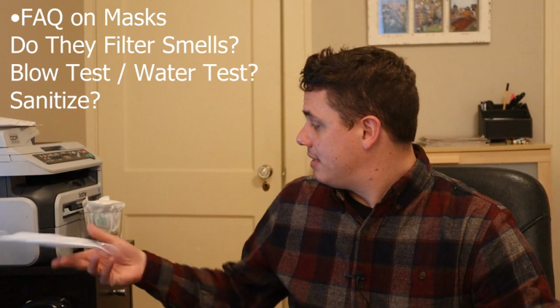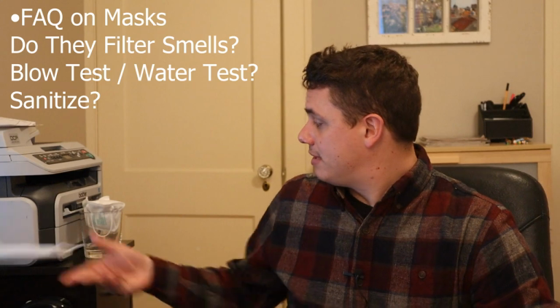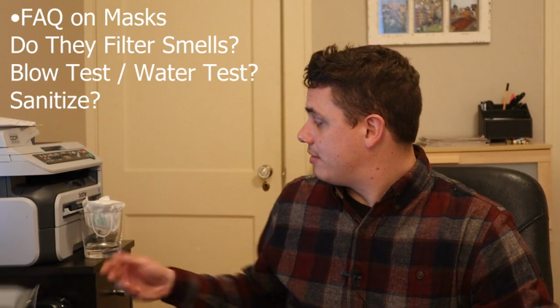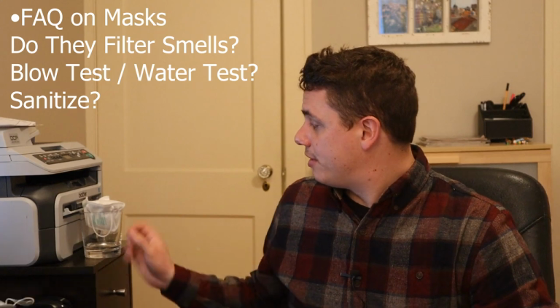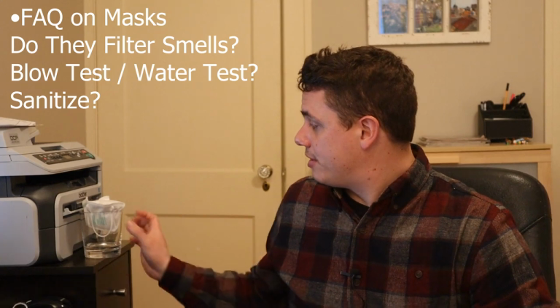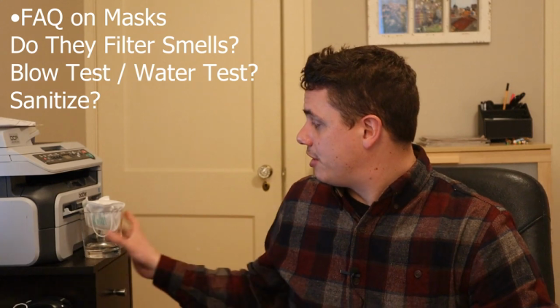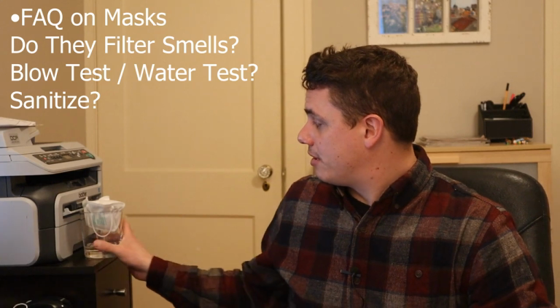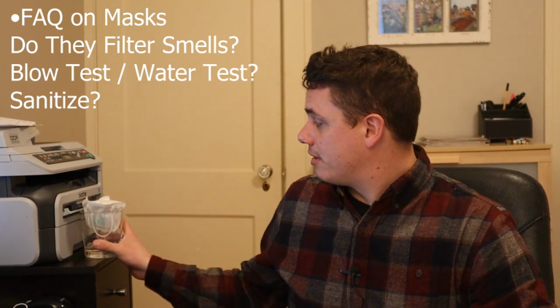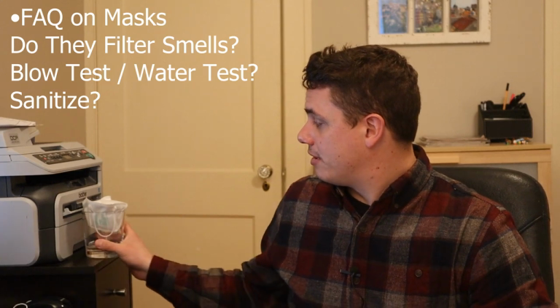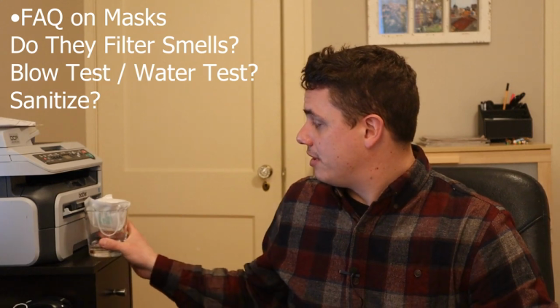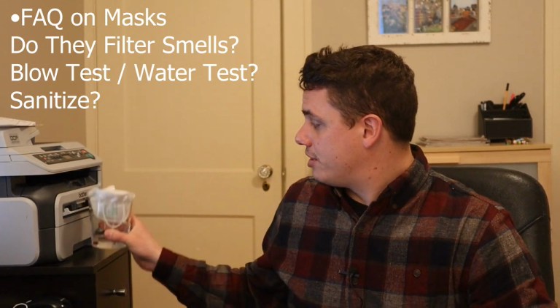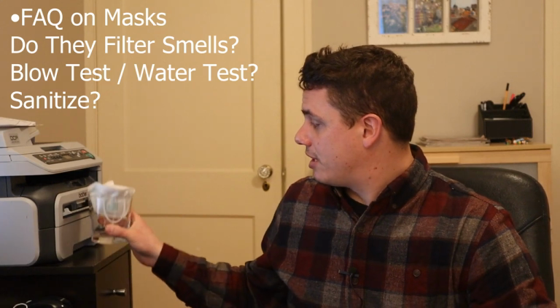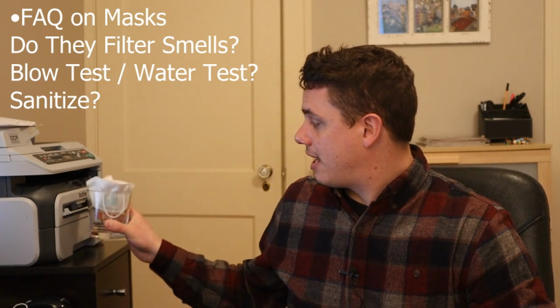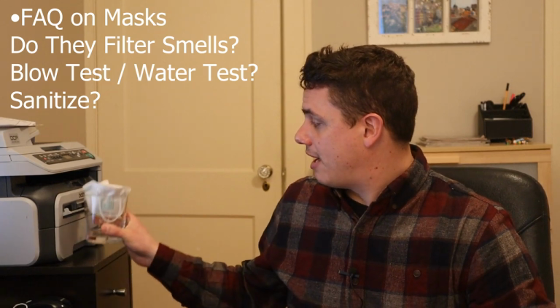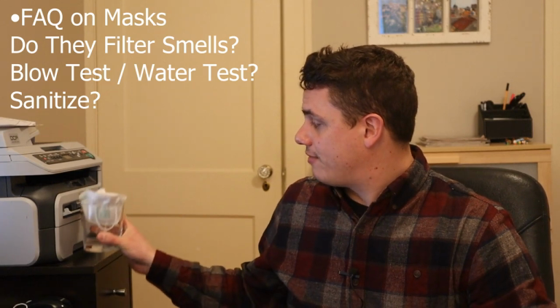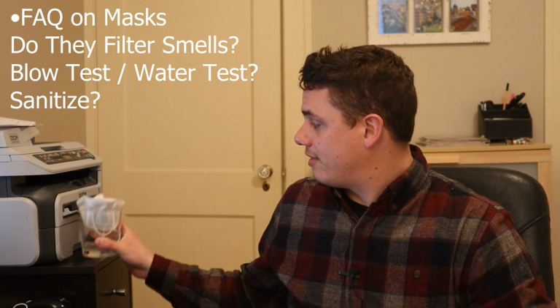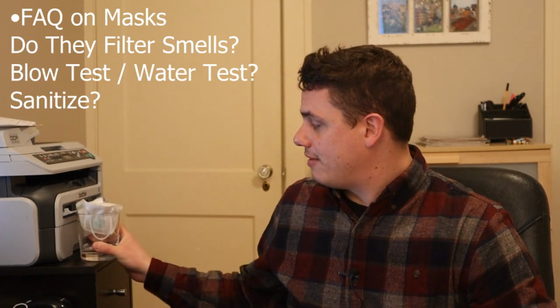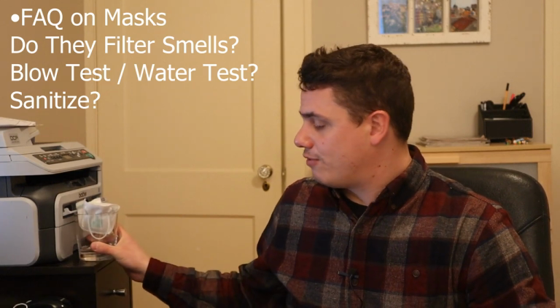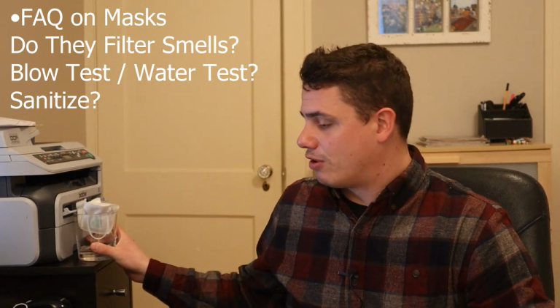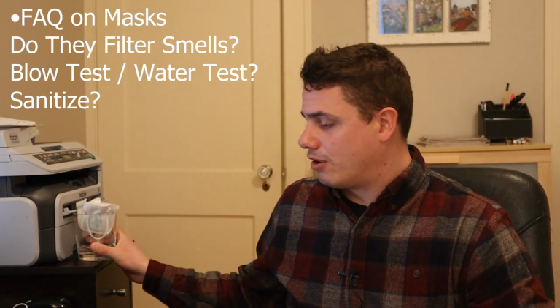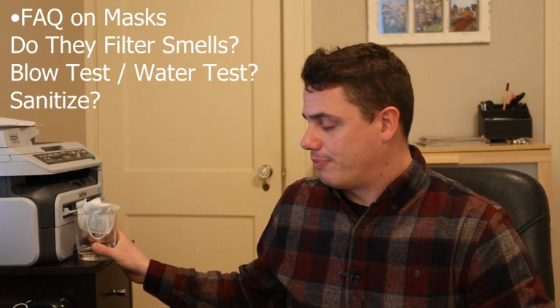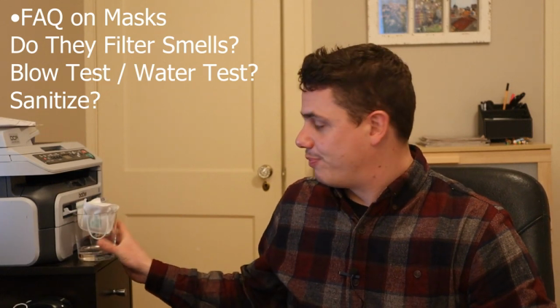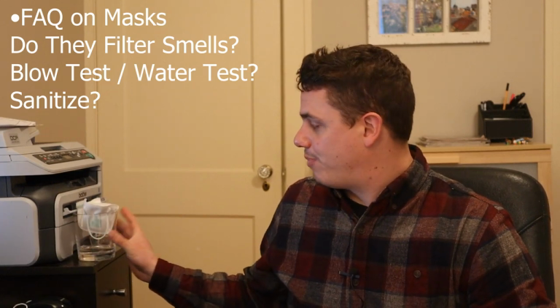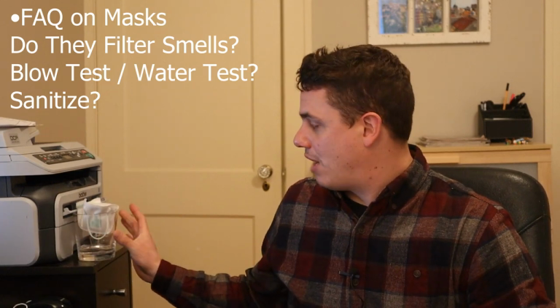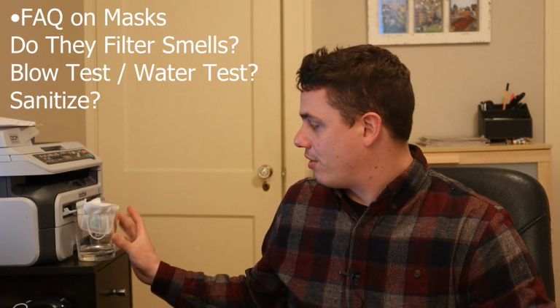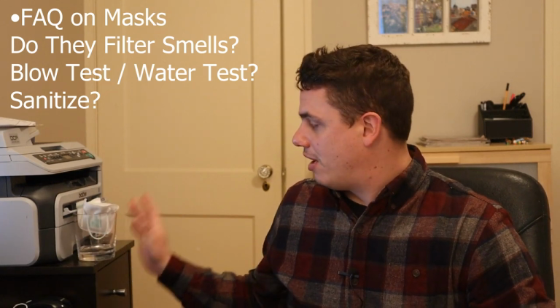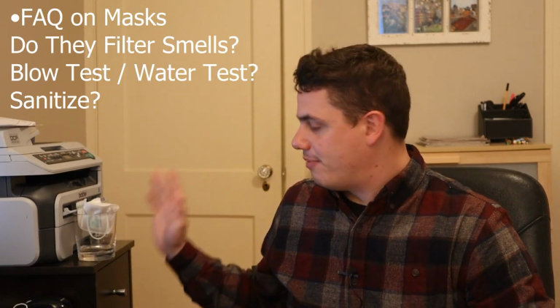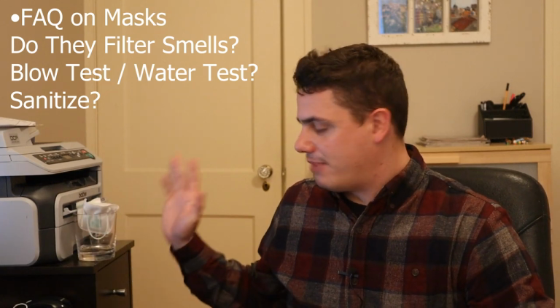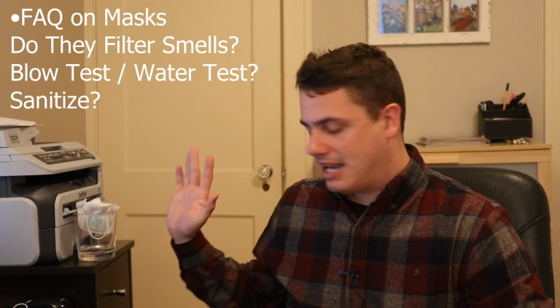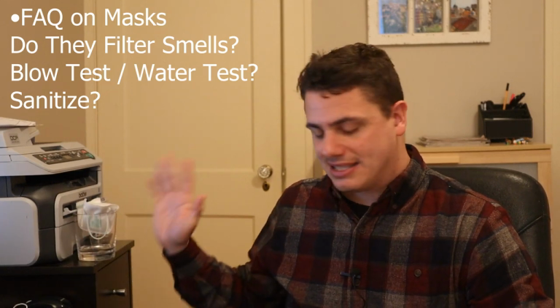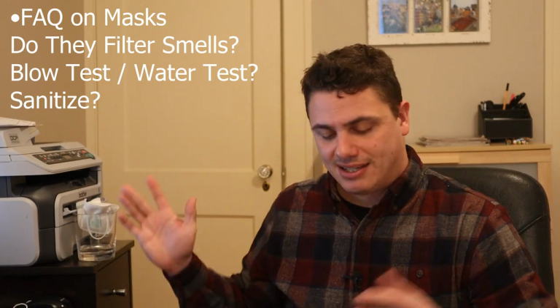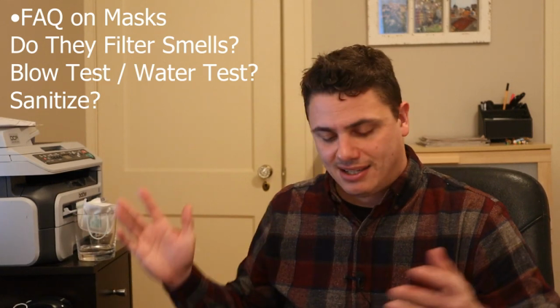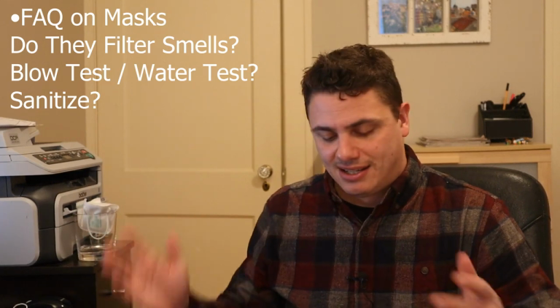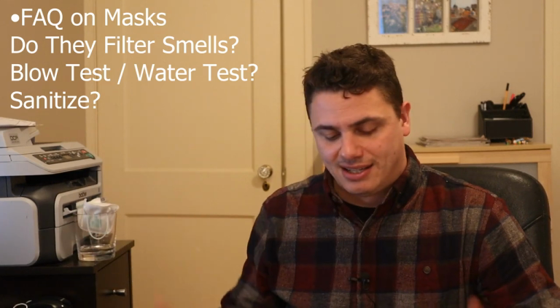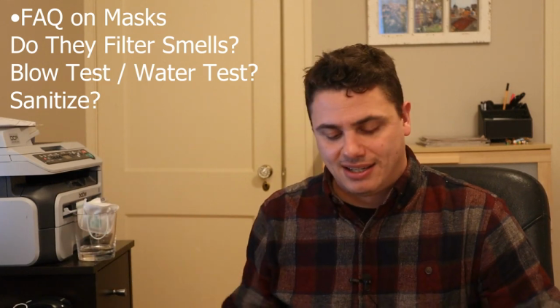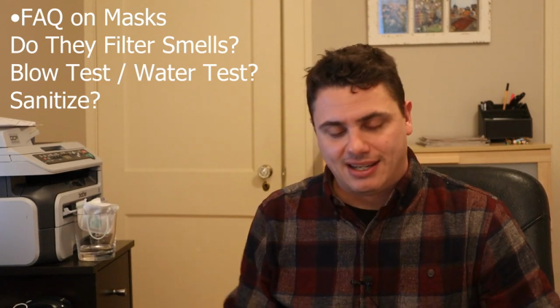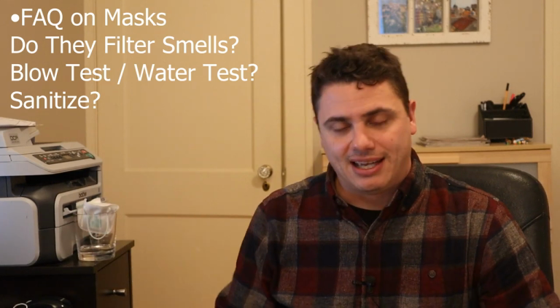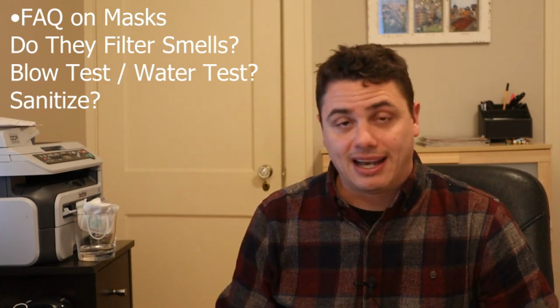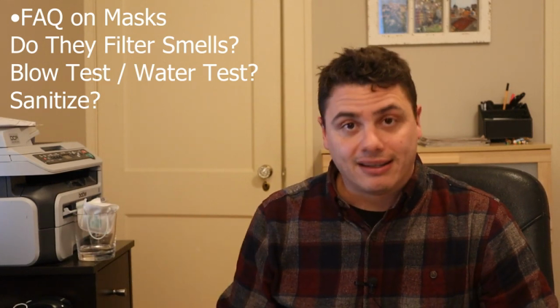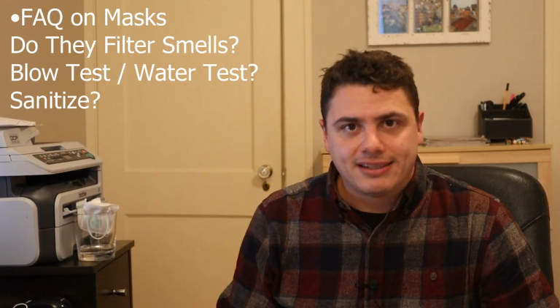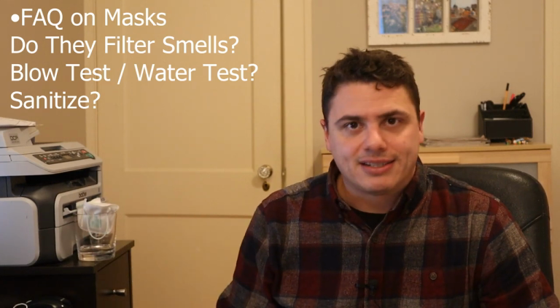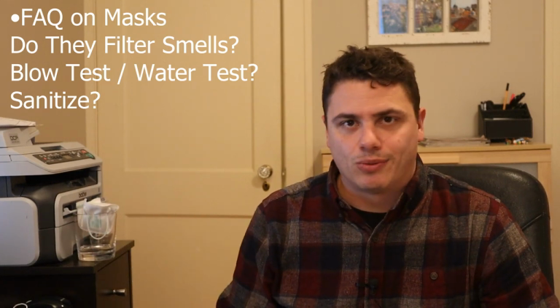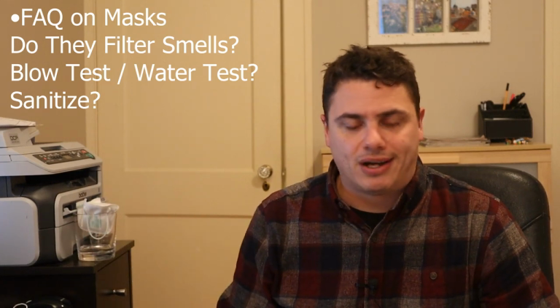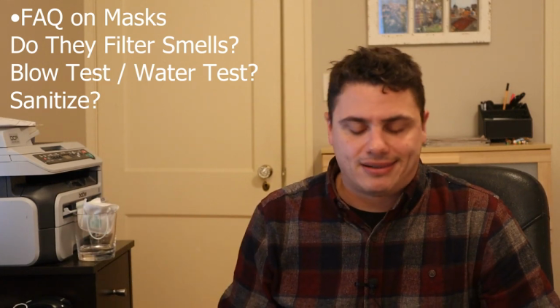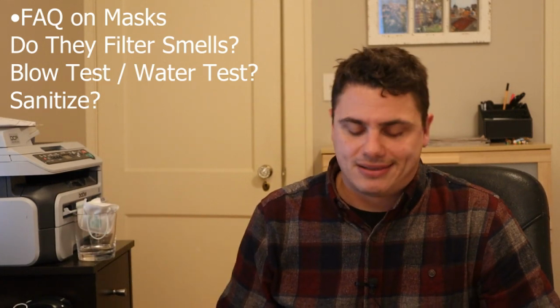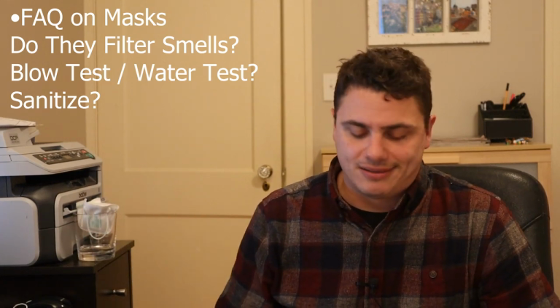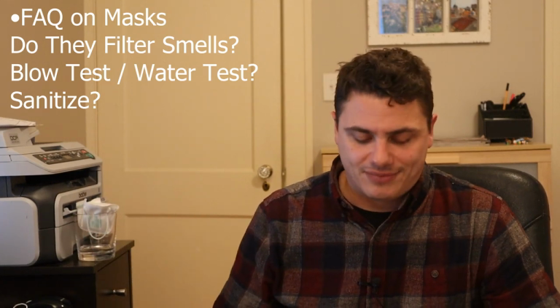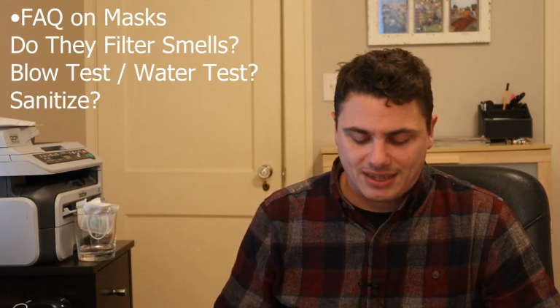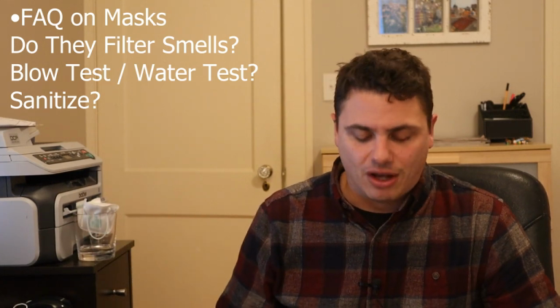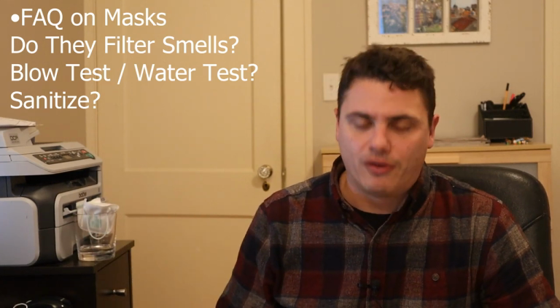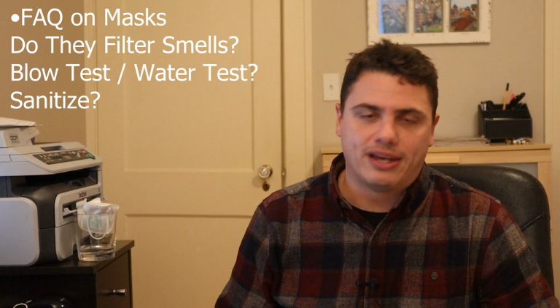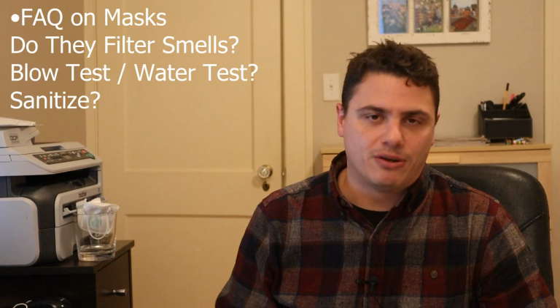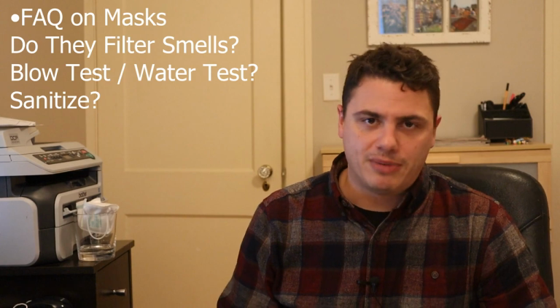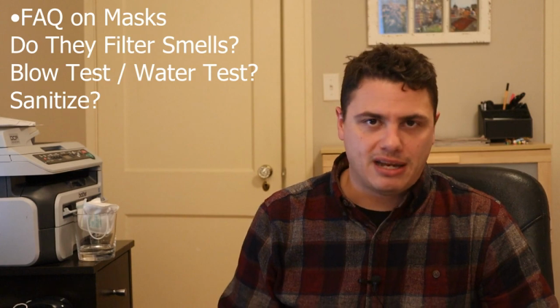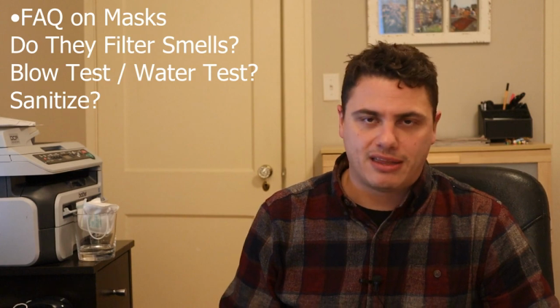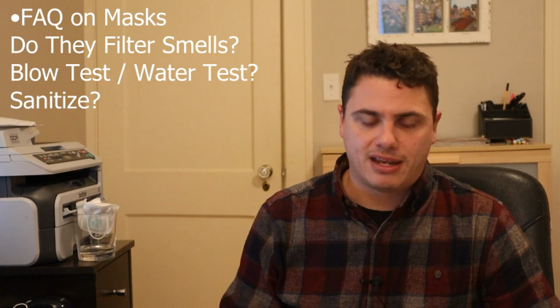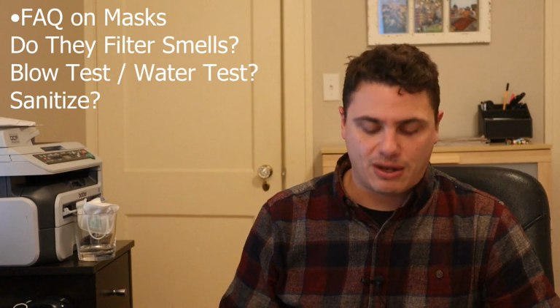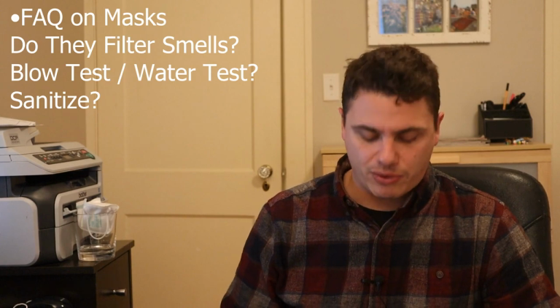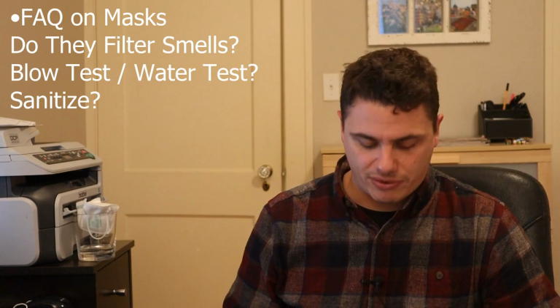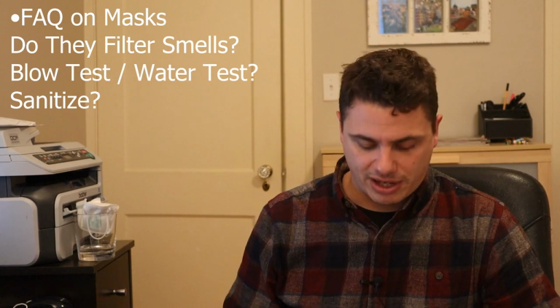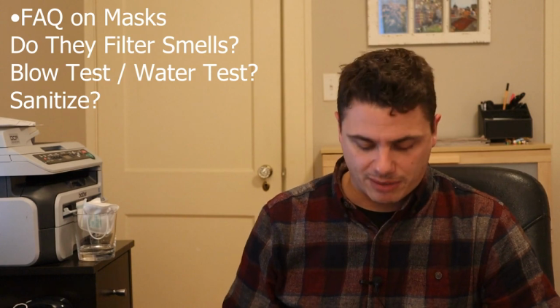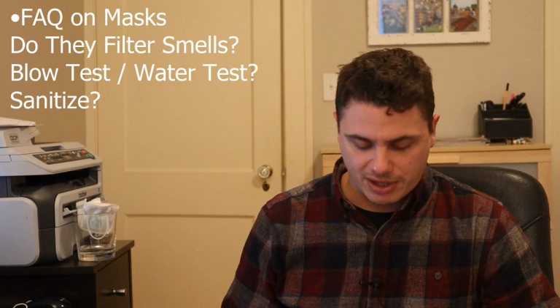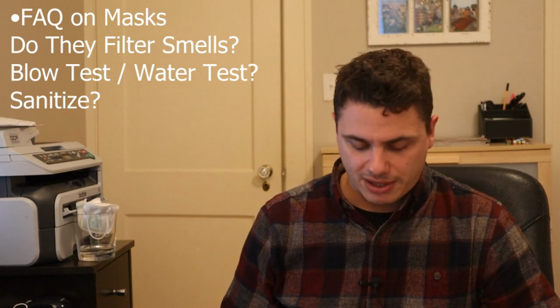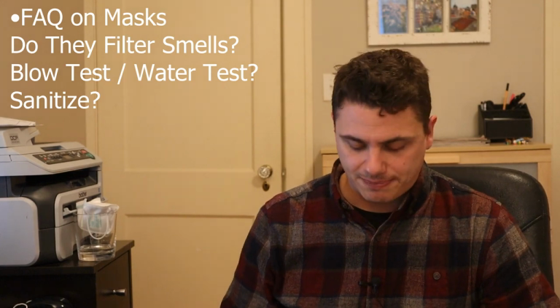So here's your legit KF94 or PowCom mask and it leaks water. They don't mean anything and I wouldn't recommend them.